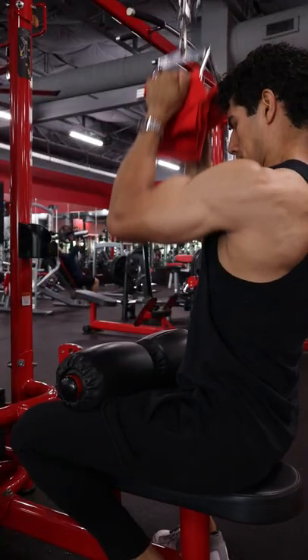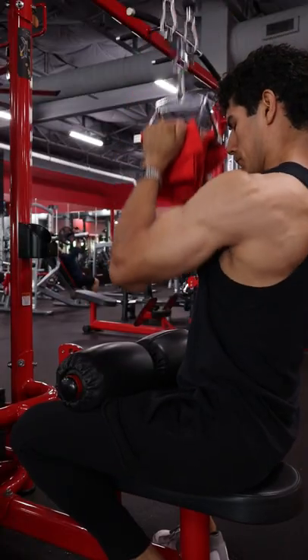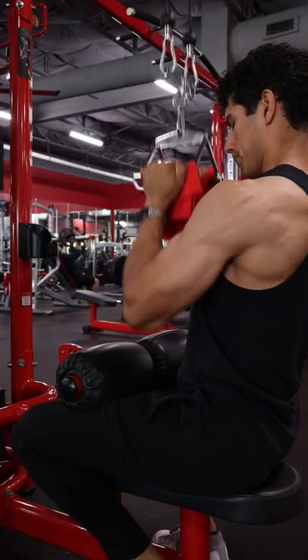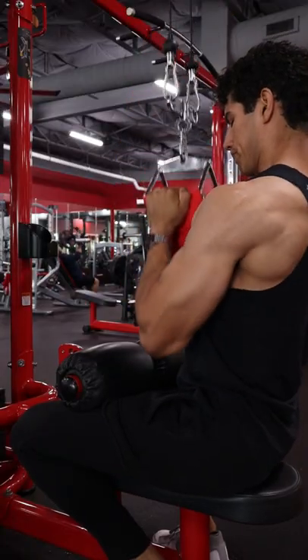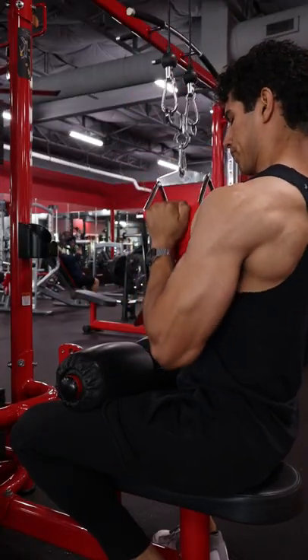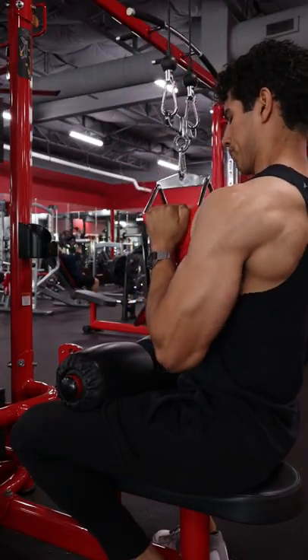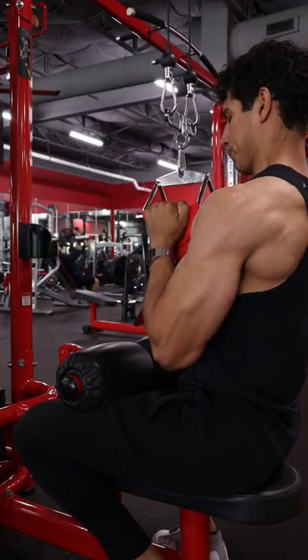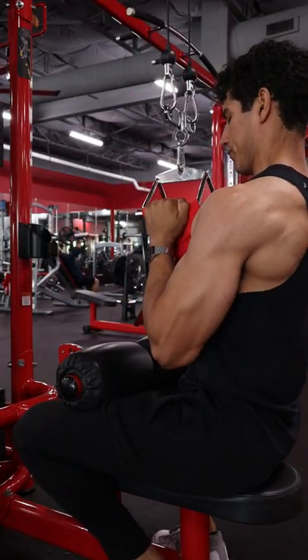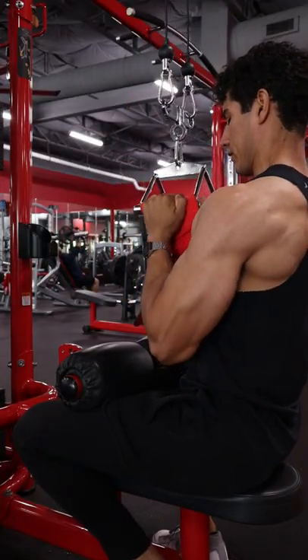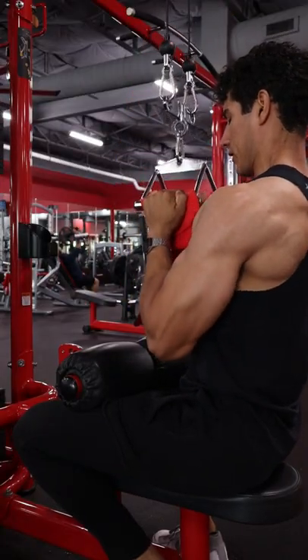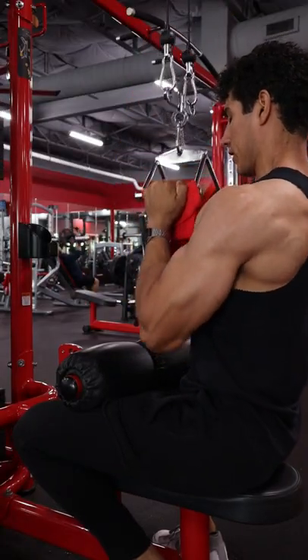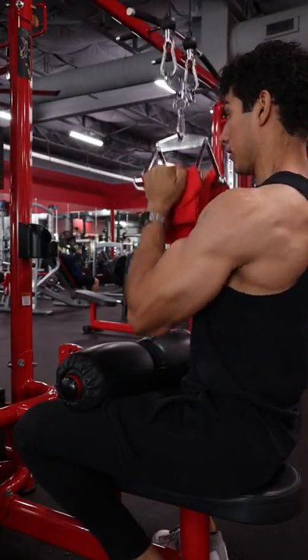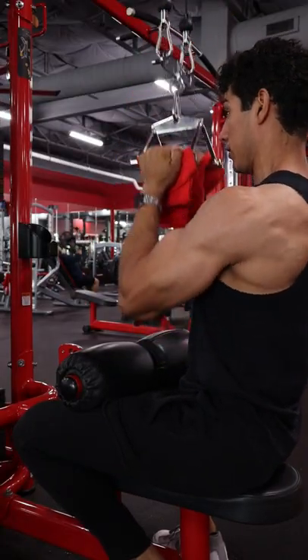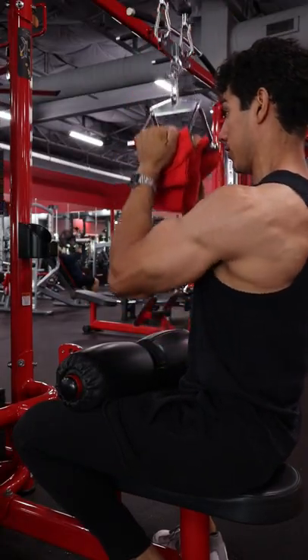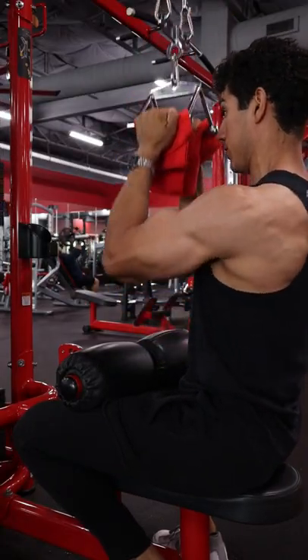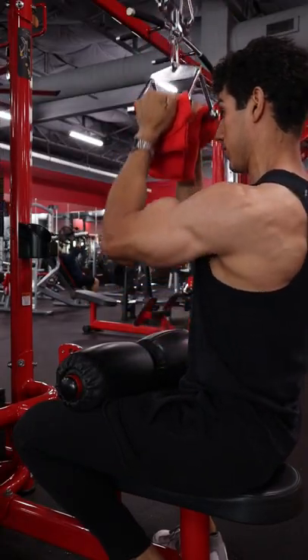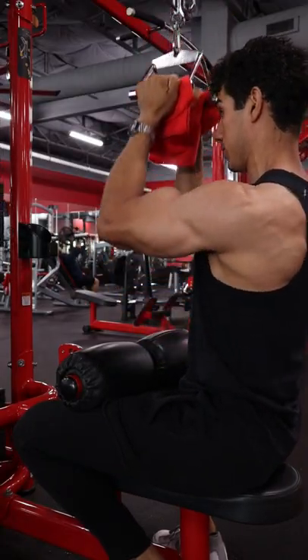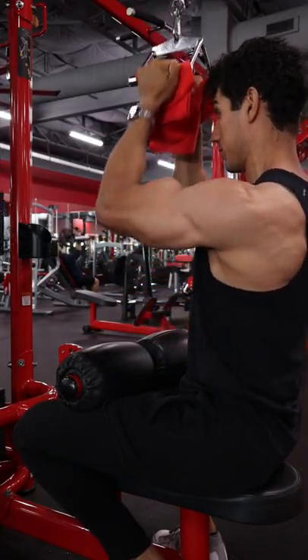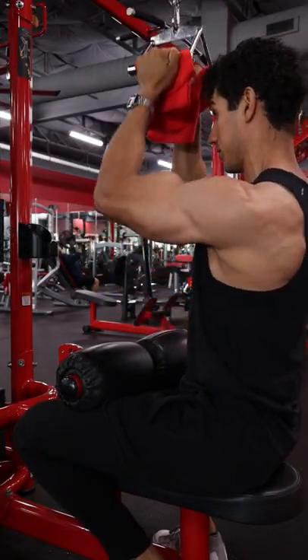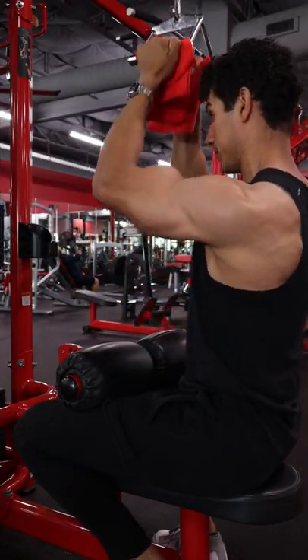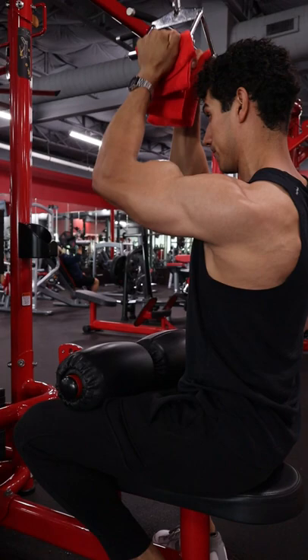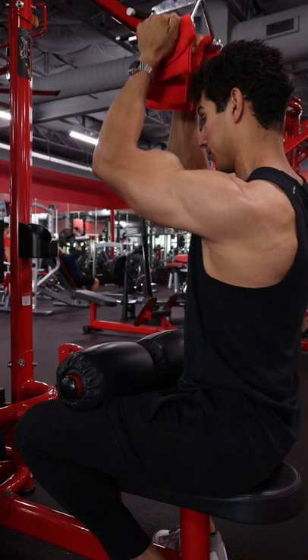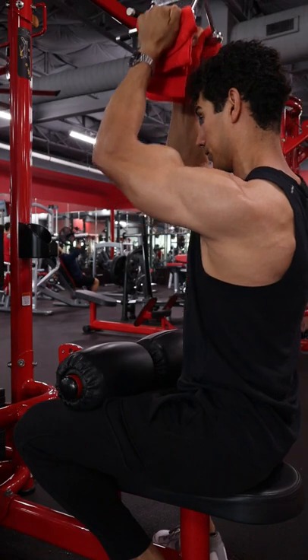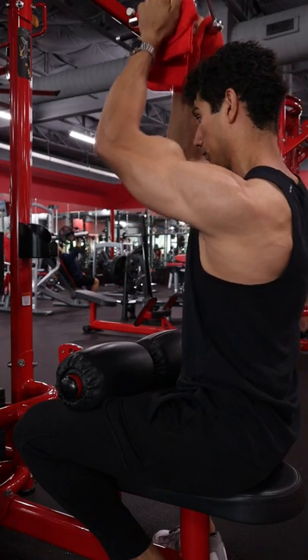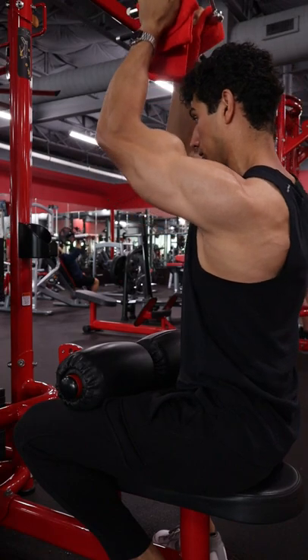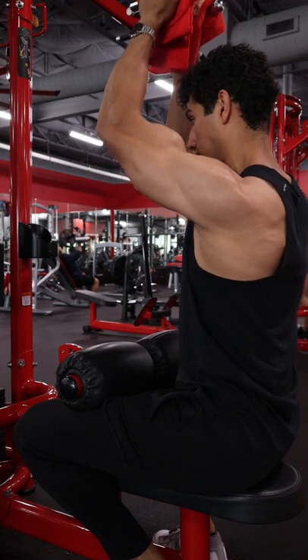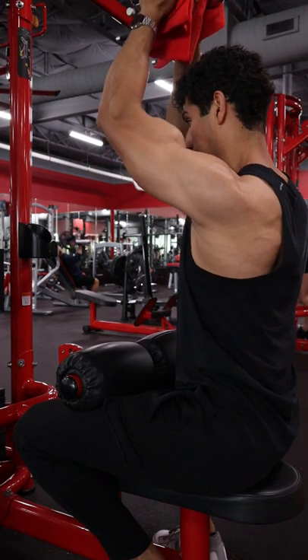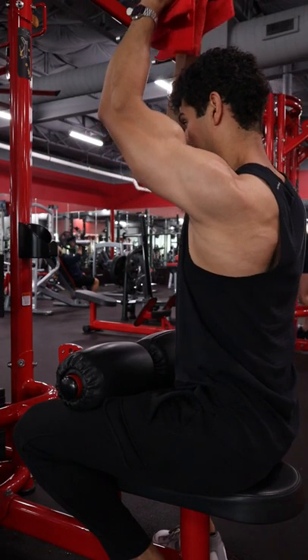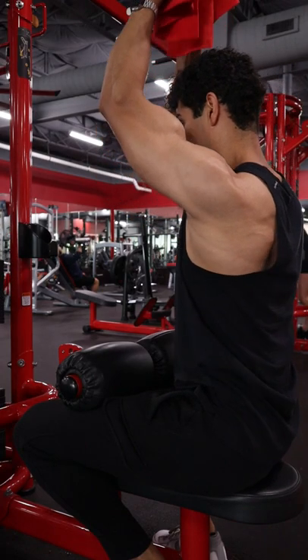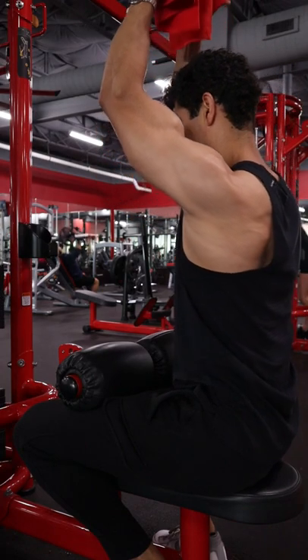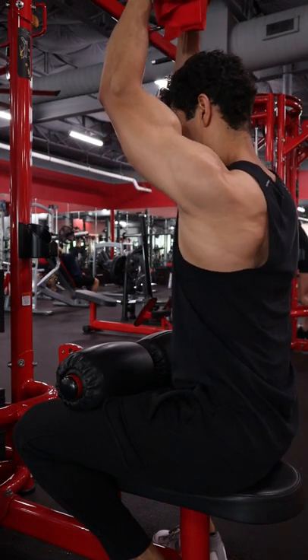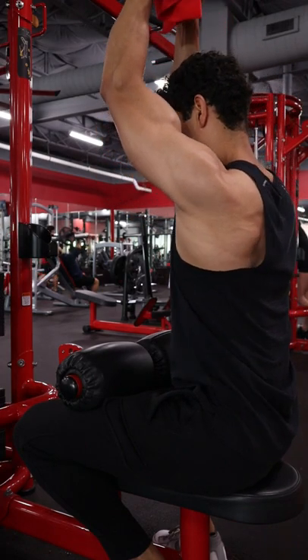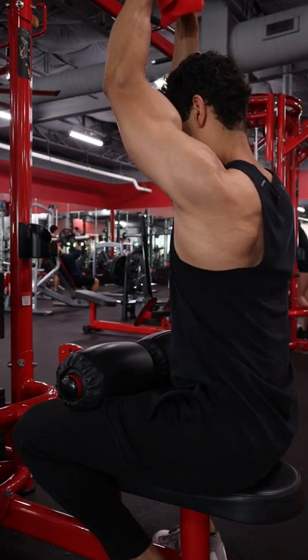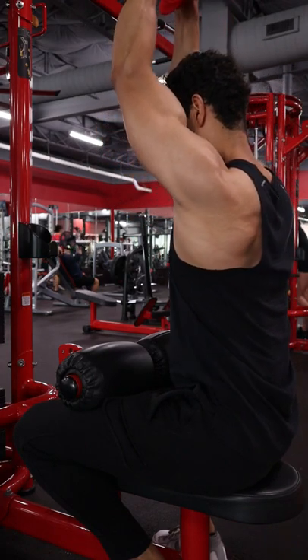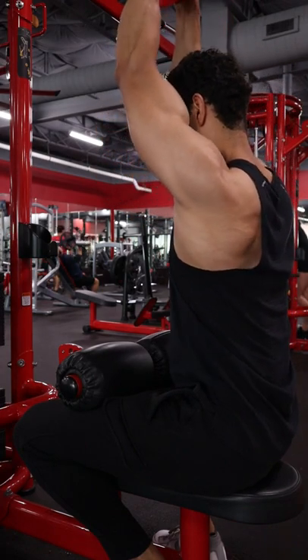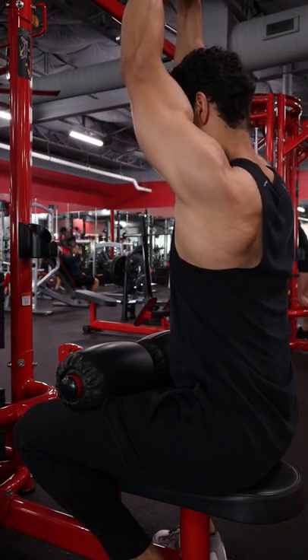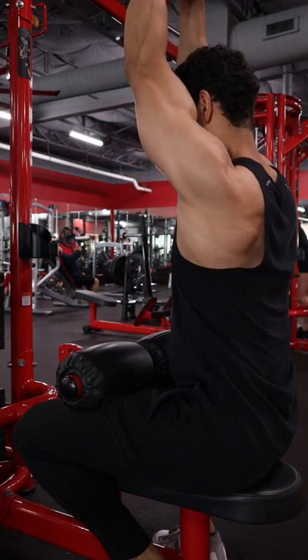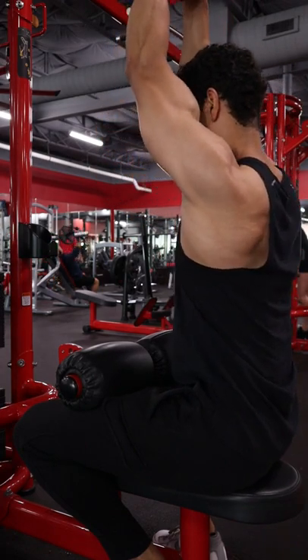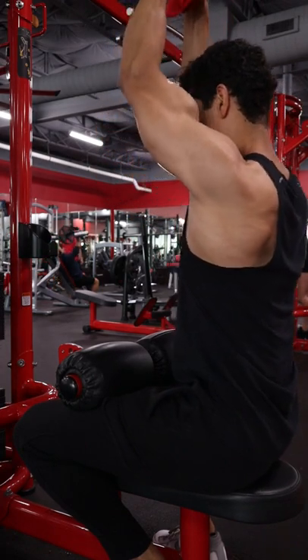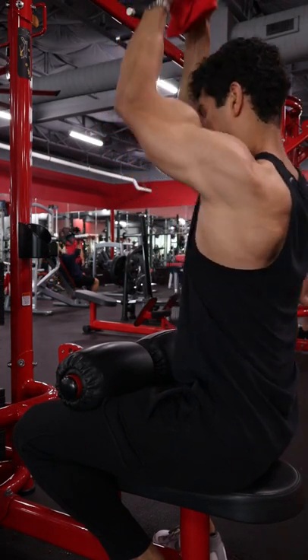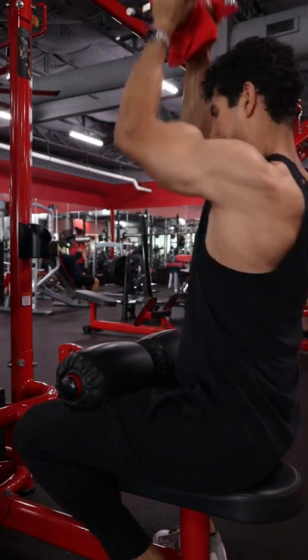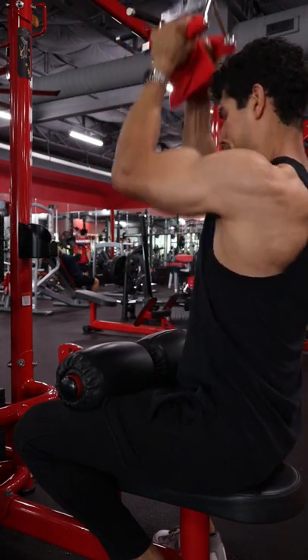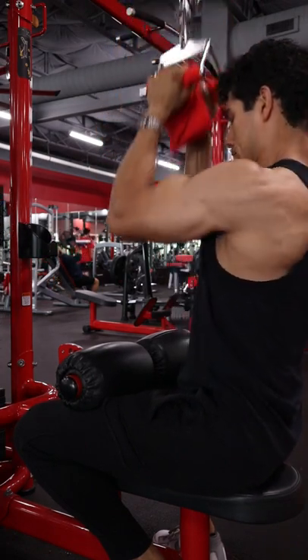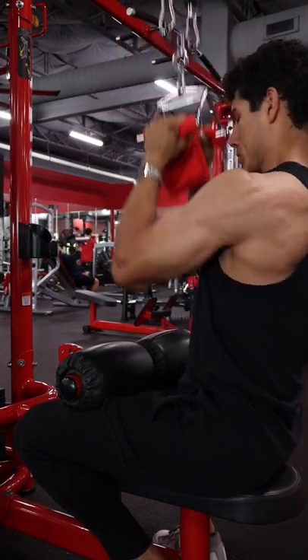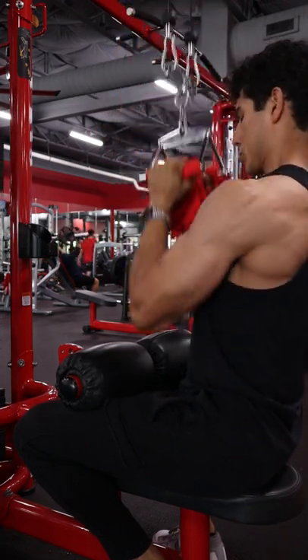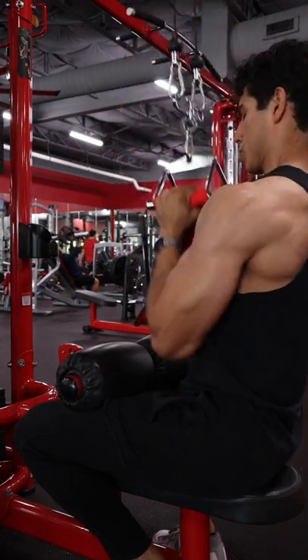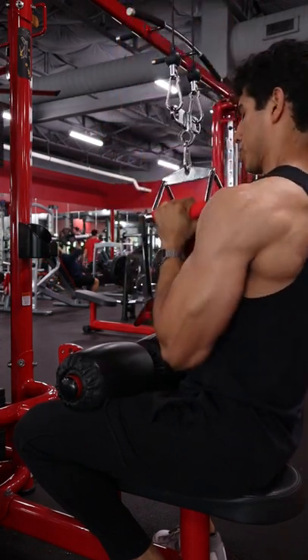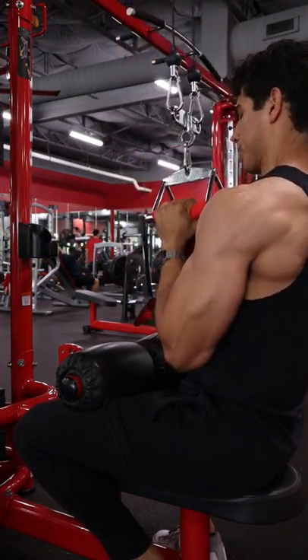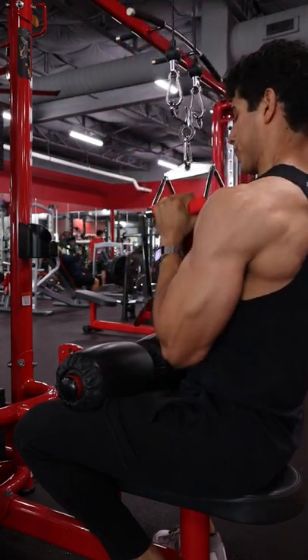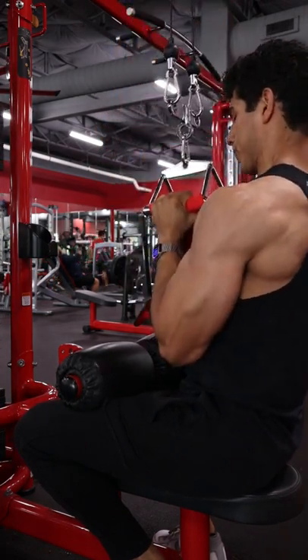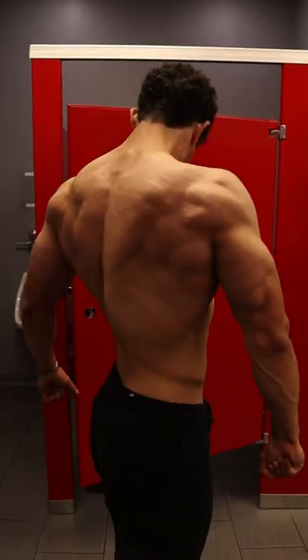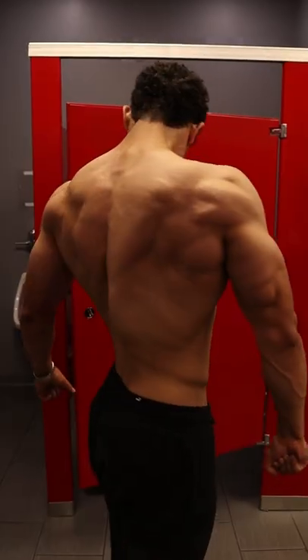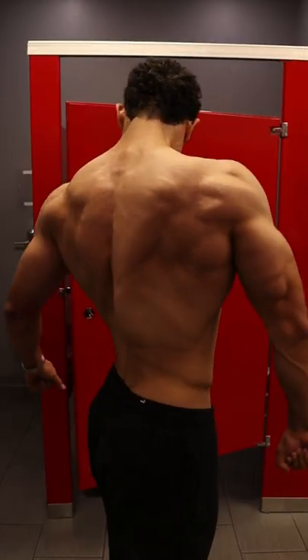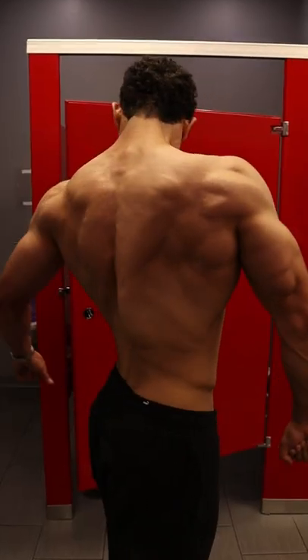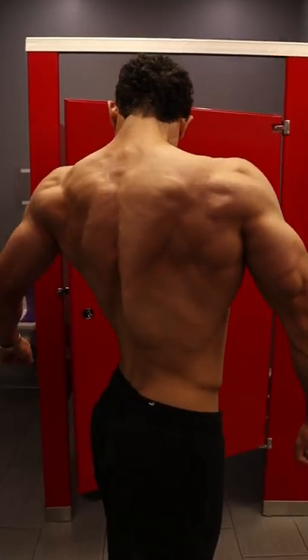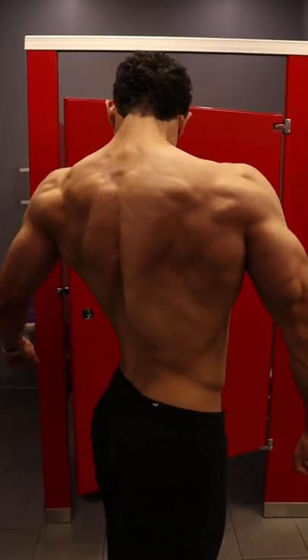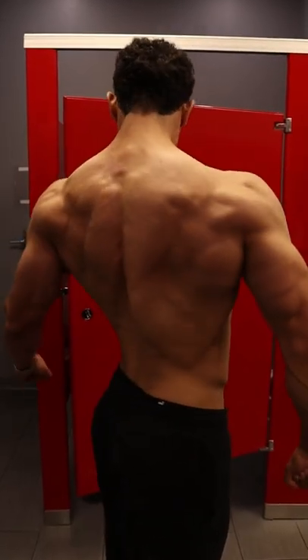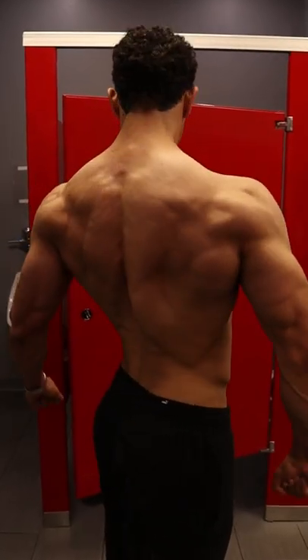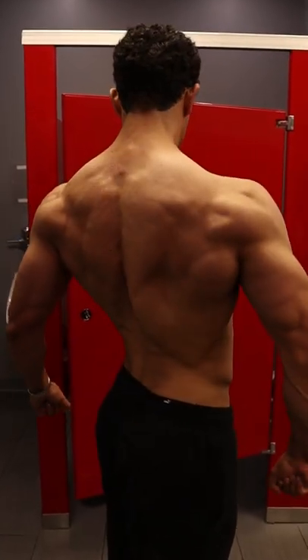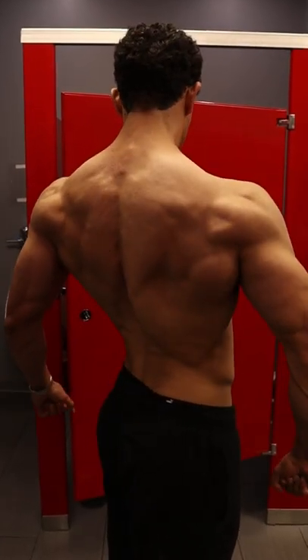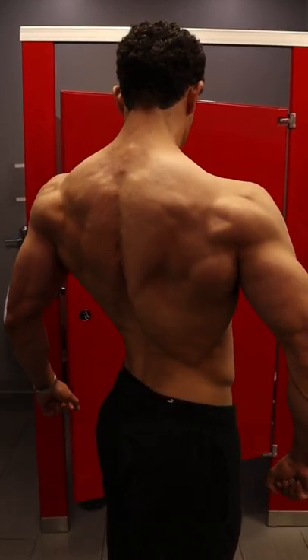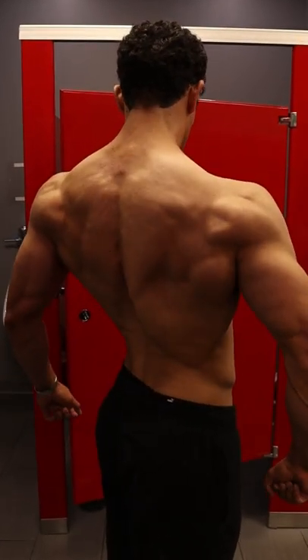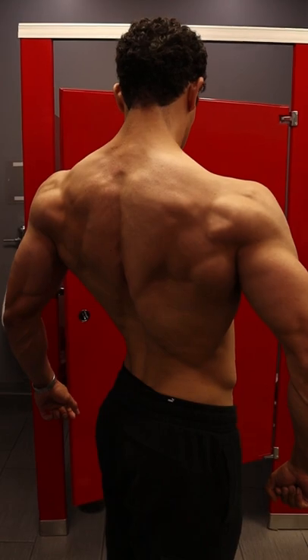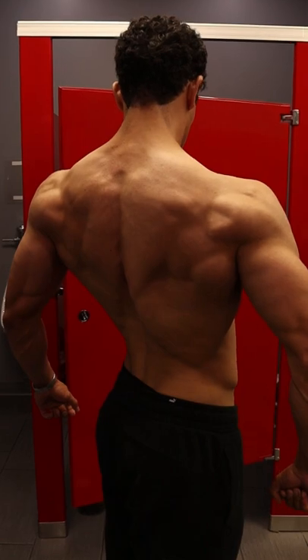Always pause at the bottom for at least a moment. And then on the way up, take the eccentric nice and slow — at least three seconds. Let's grow that back.